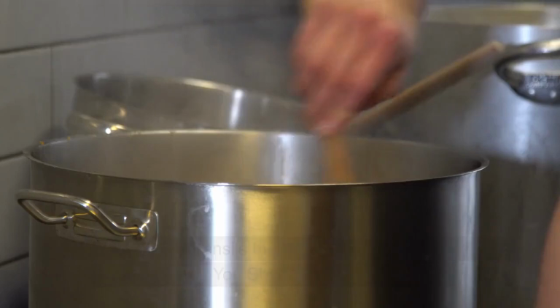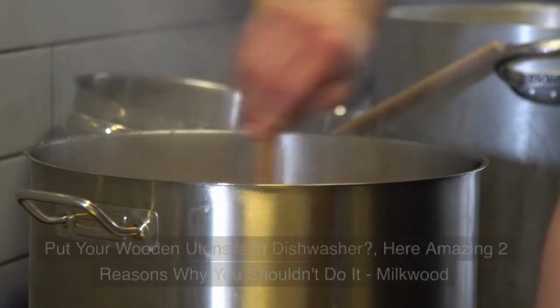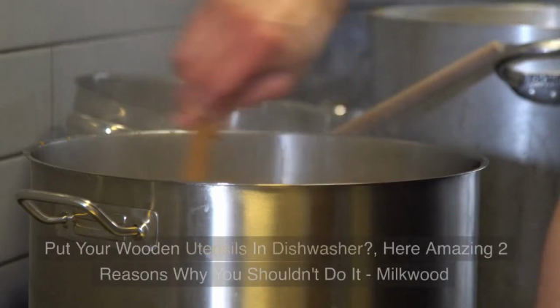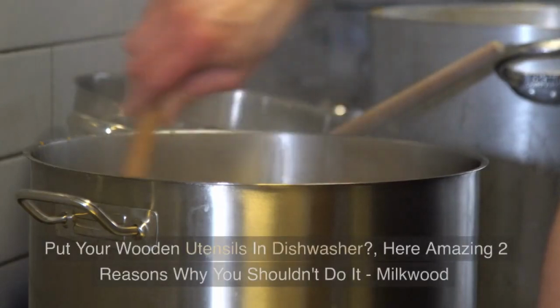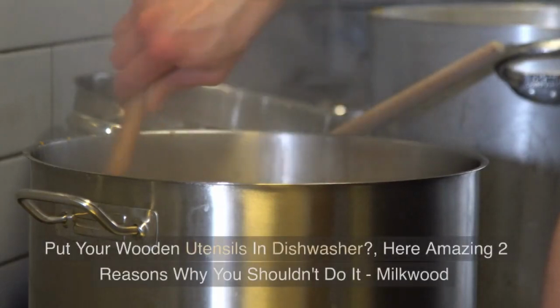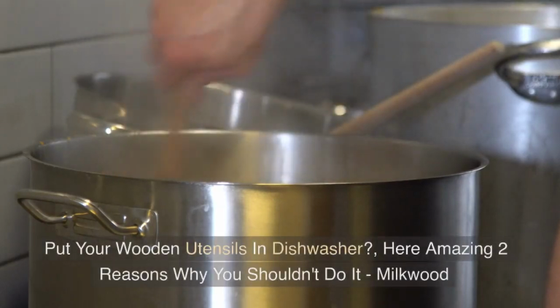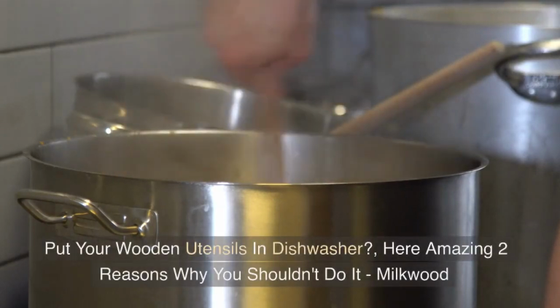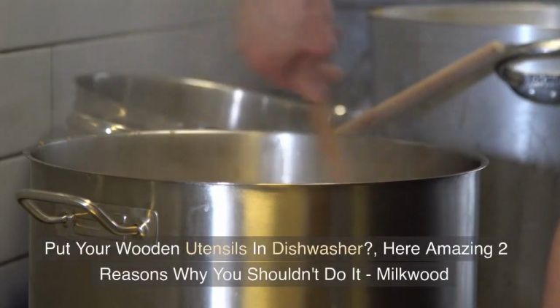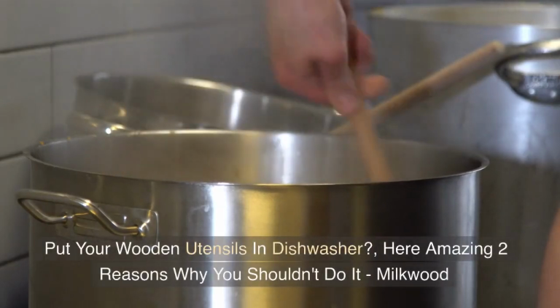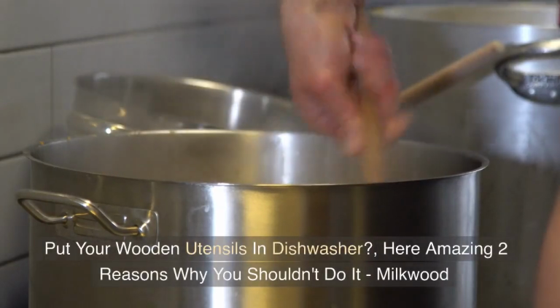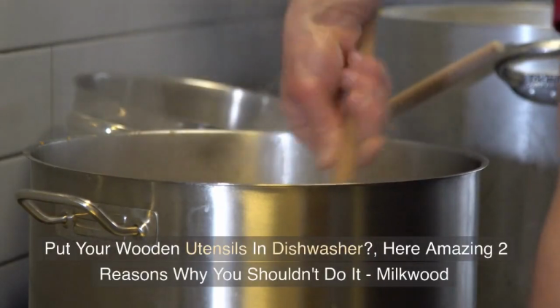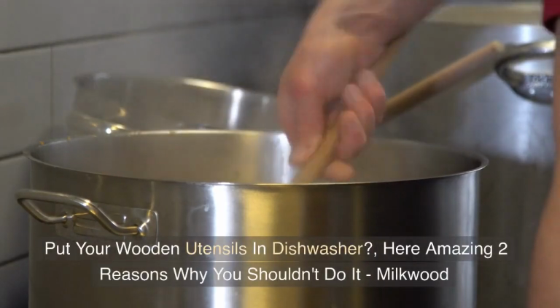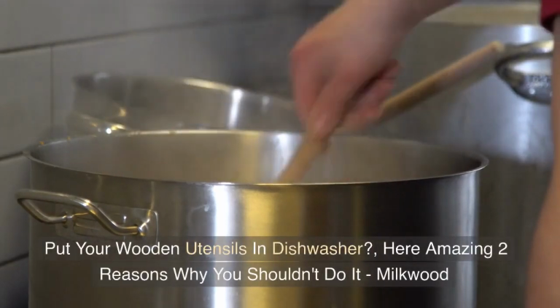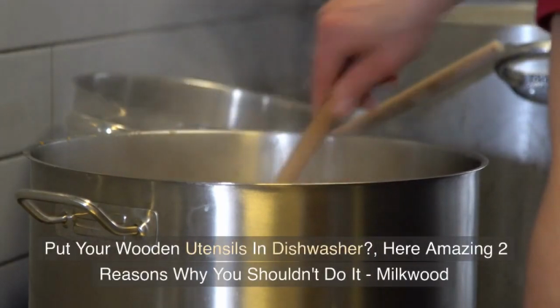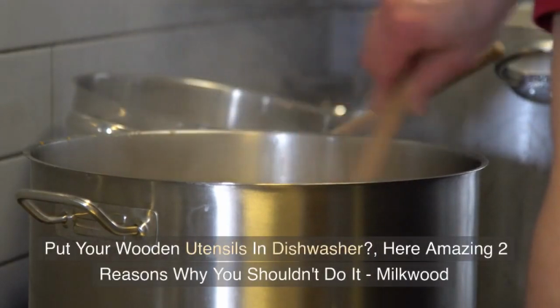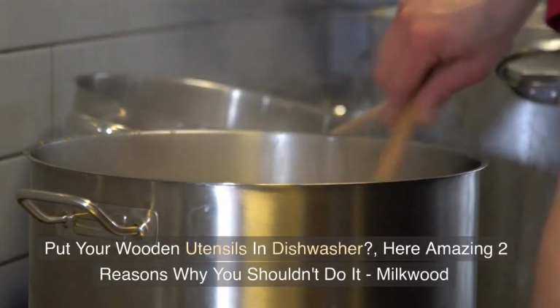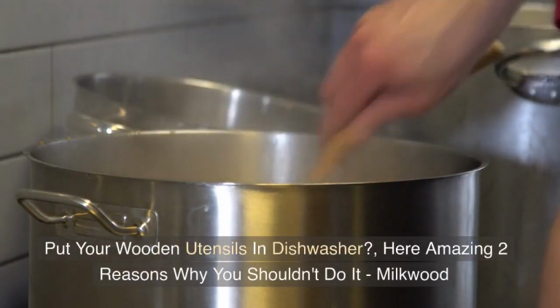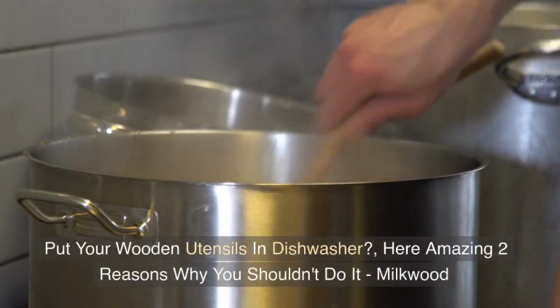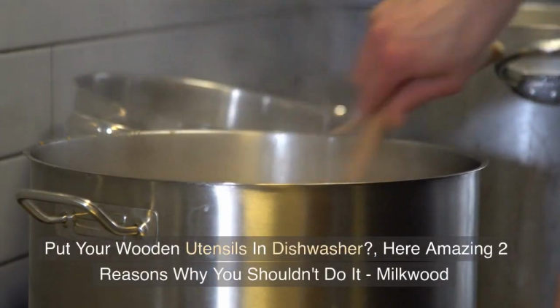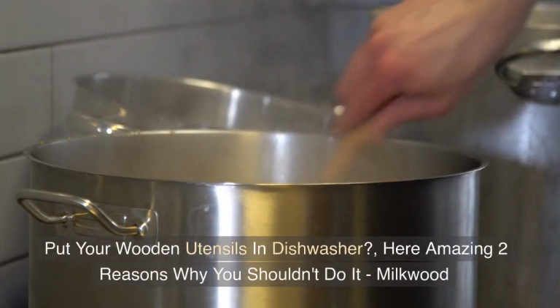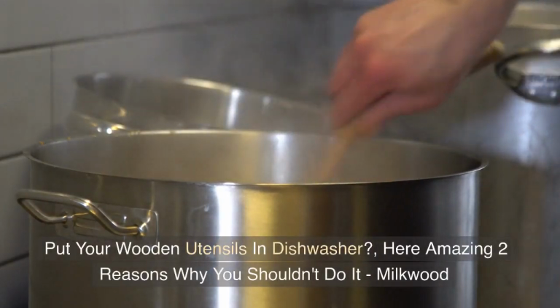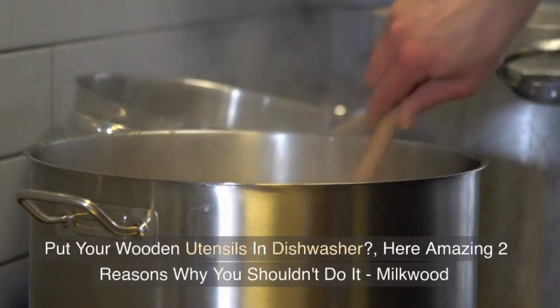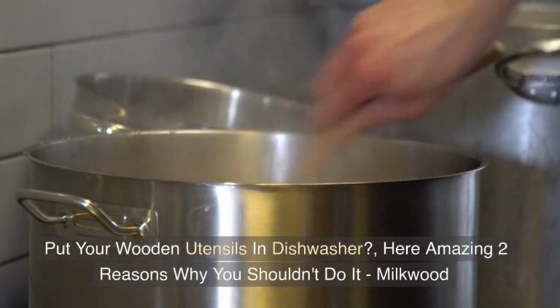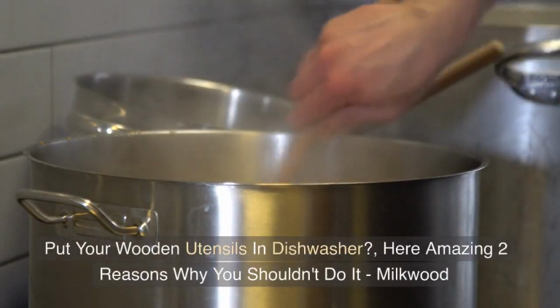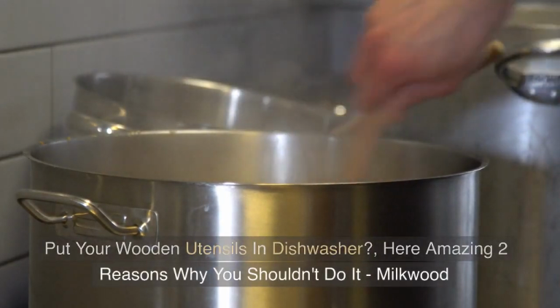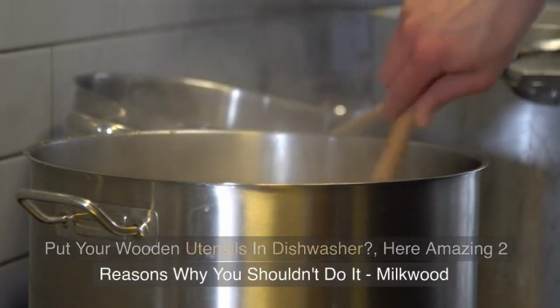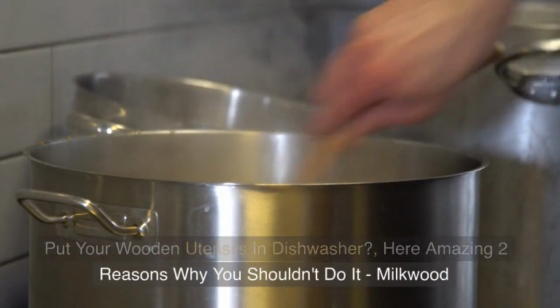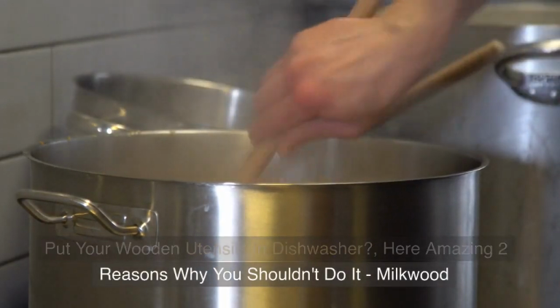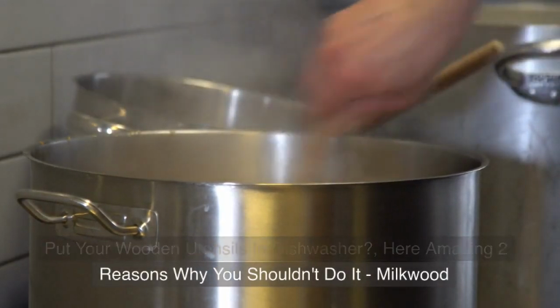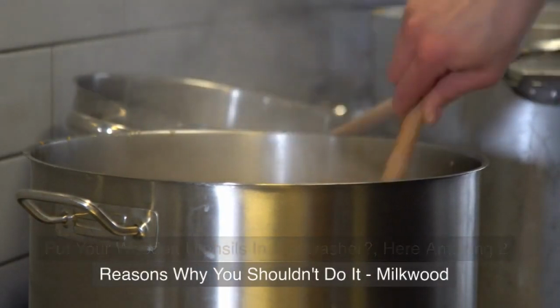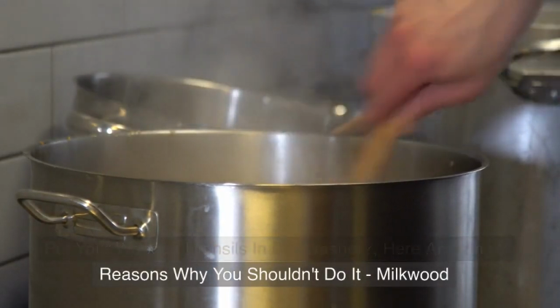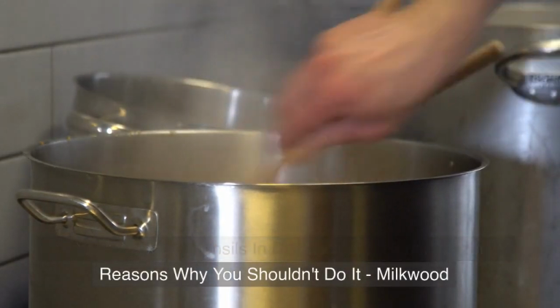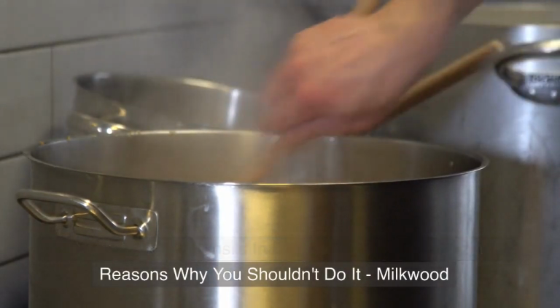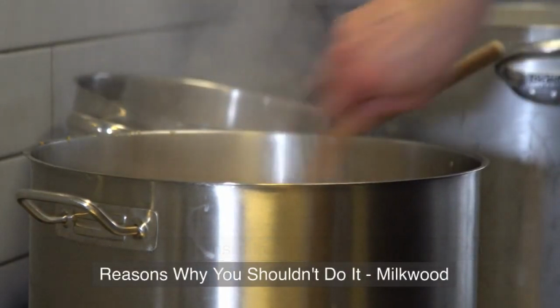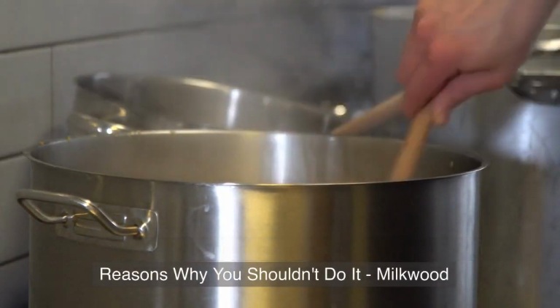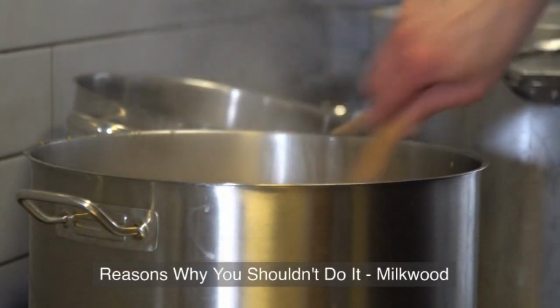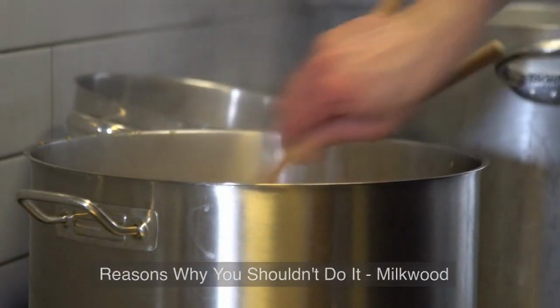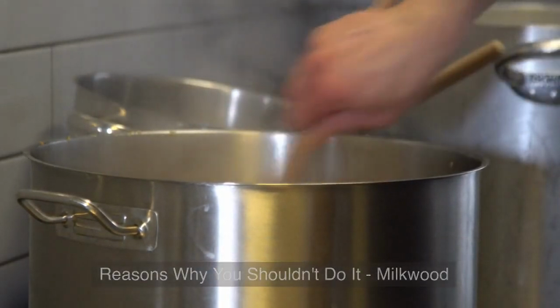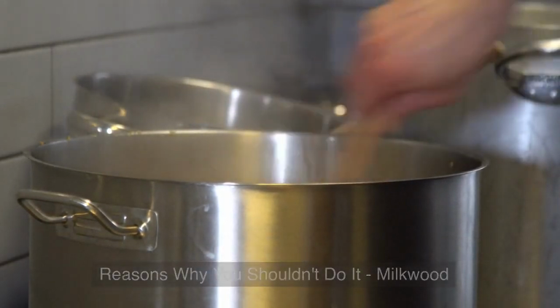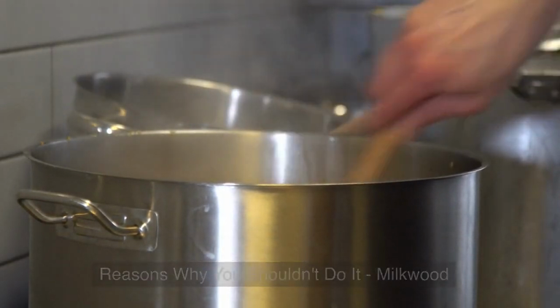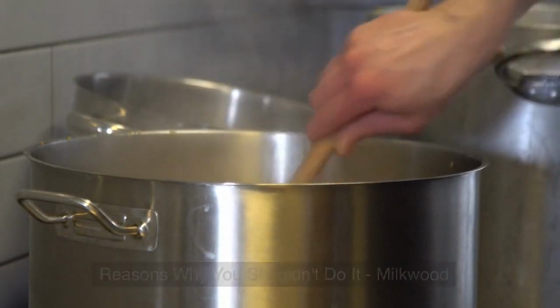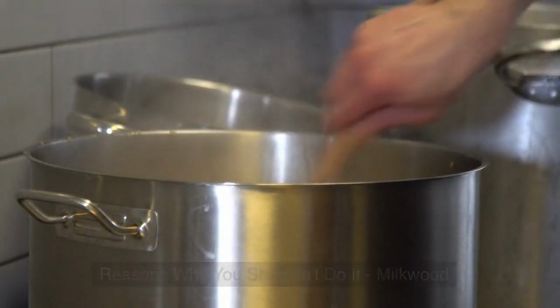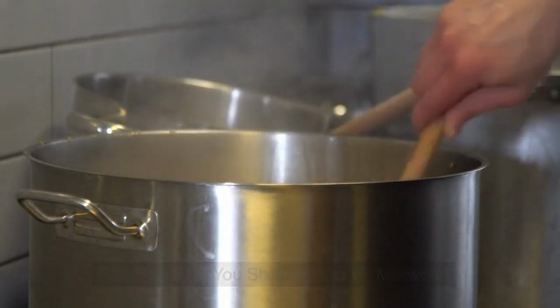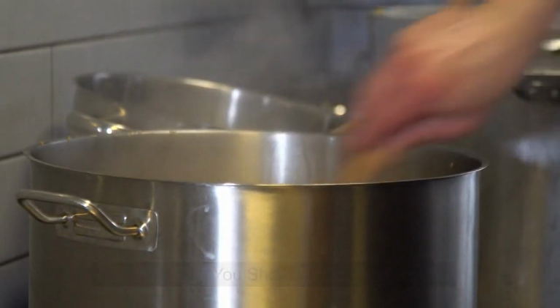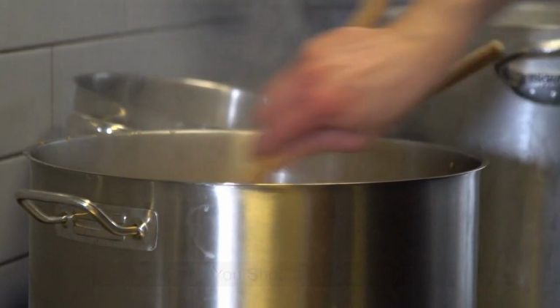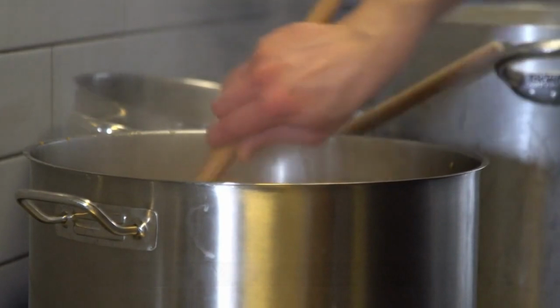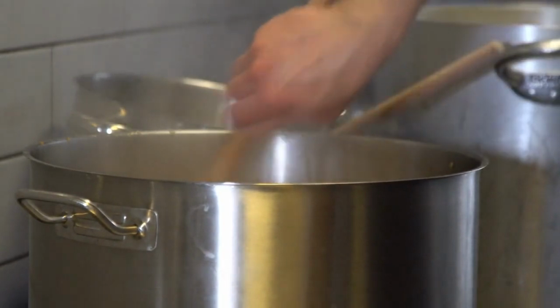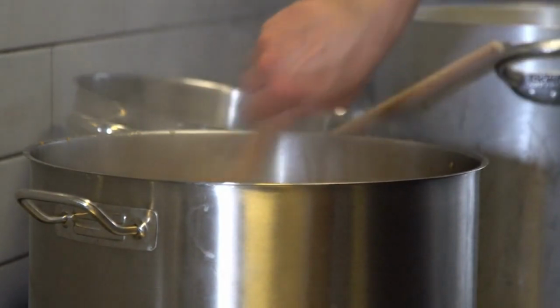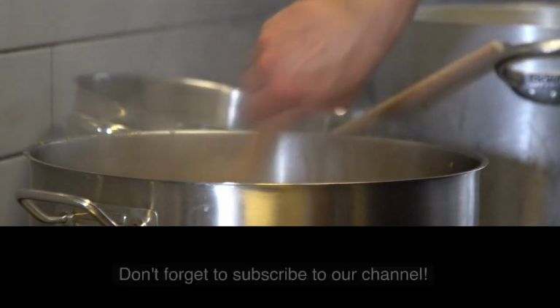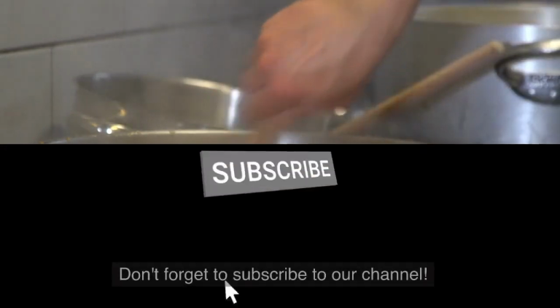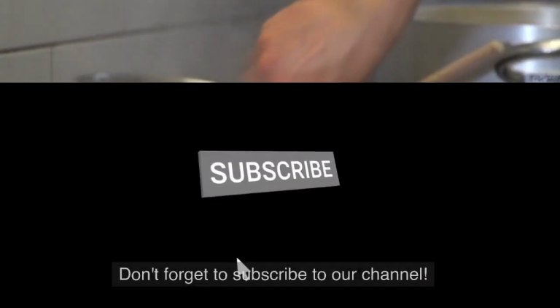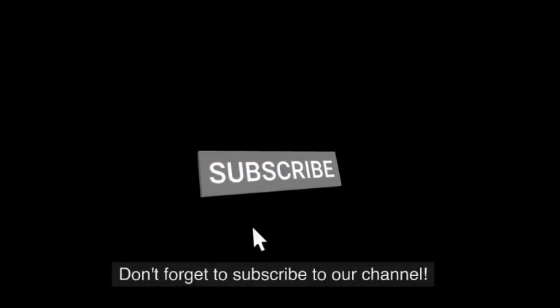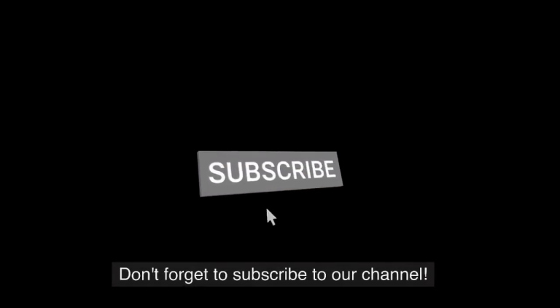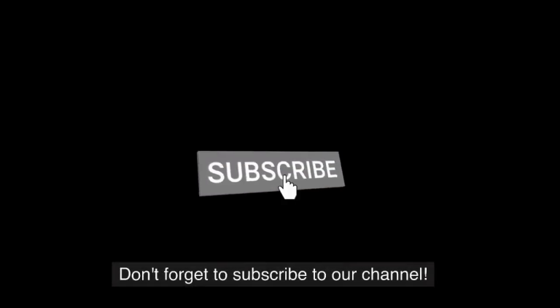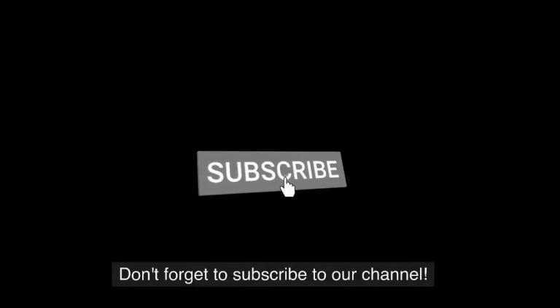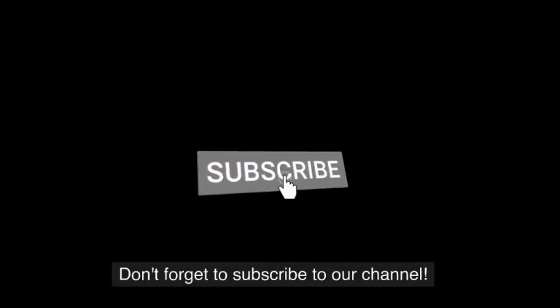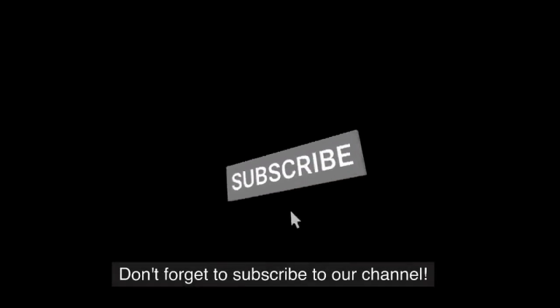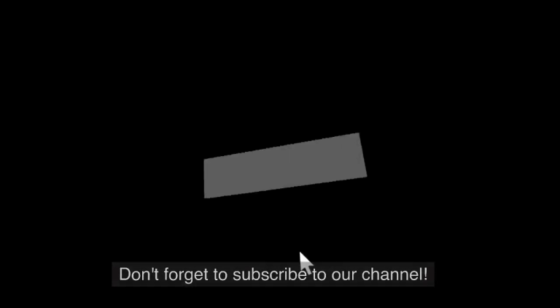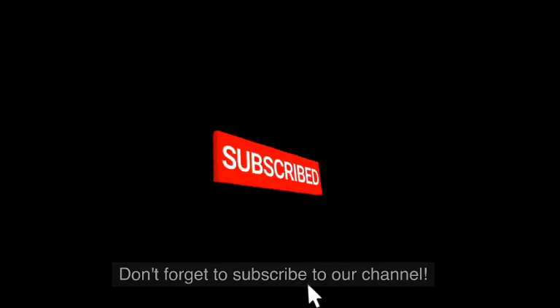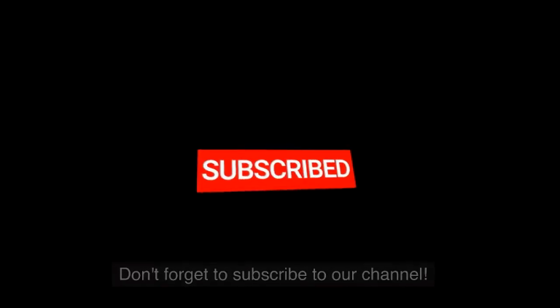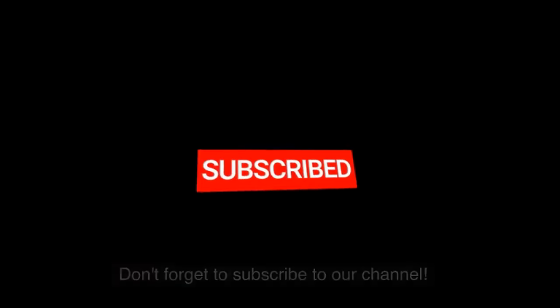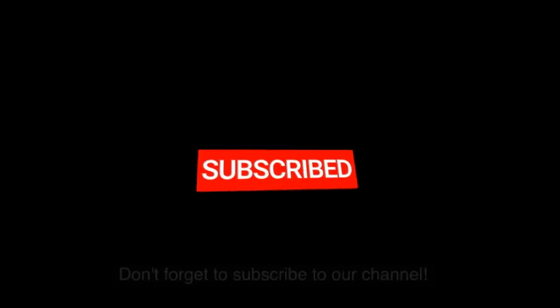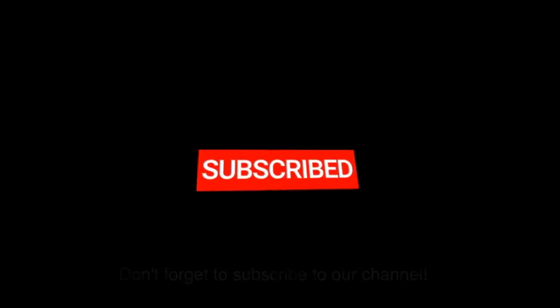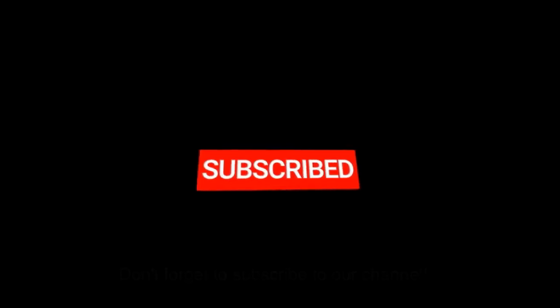Put your wooden utensils in the dishwasher? Here are two amazing reasons why you shouldn't do it. Milkwood. Don't forget to subscribe to our channel.